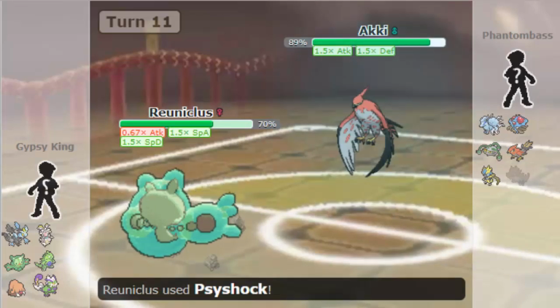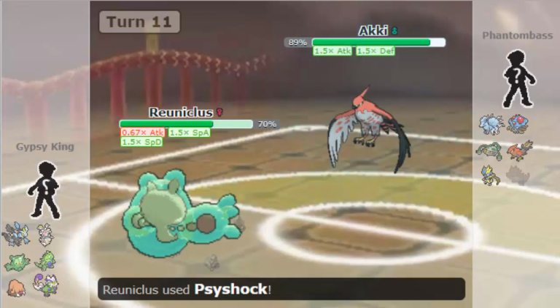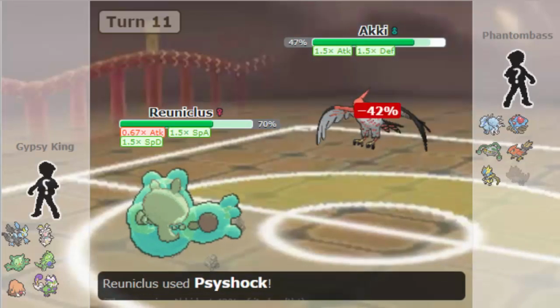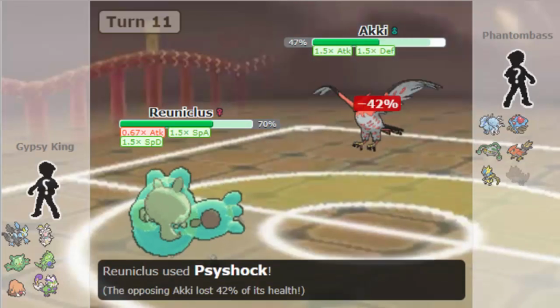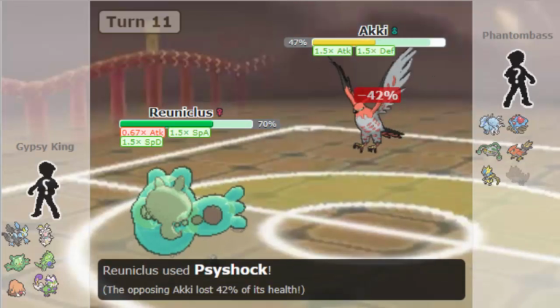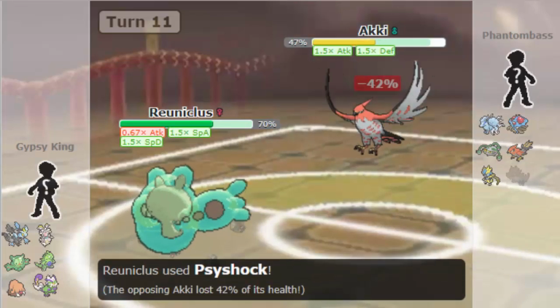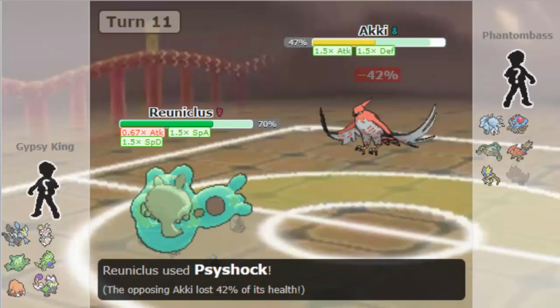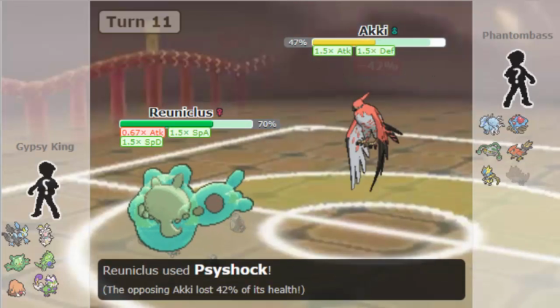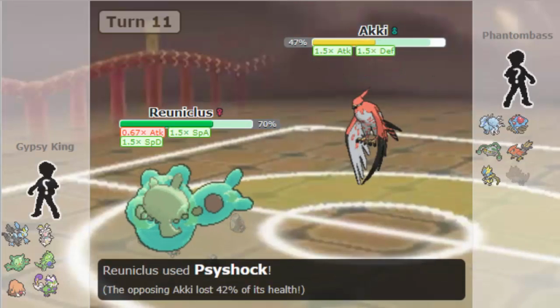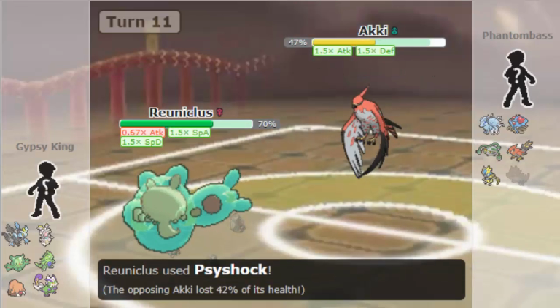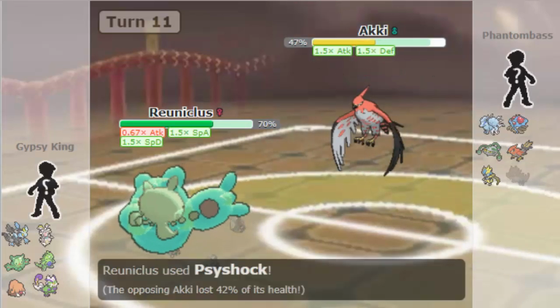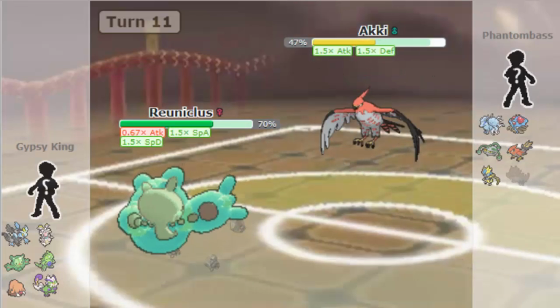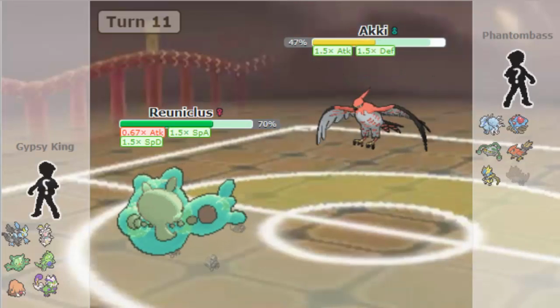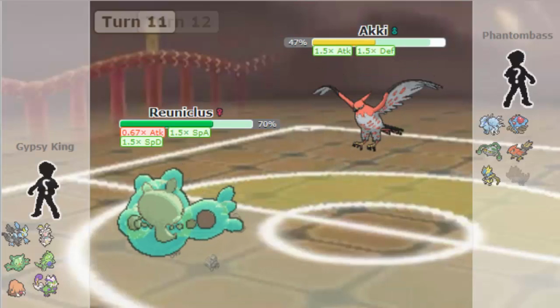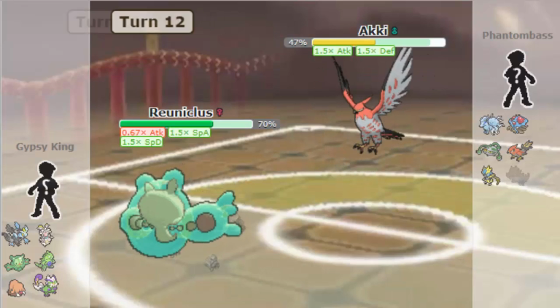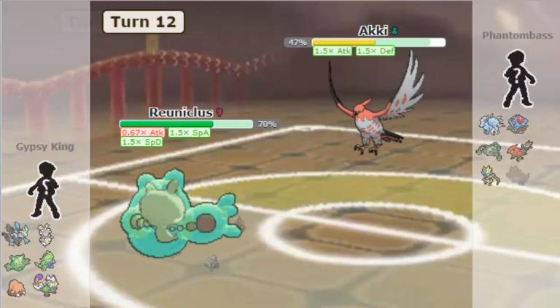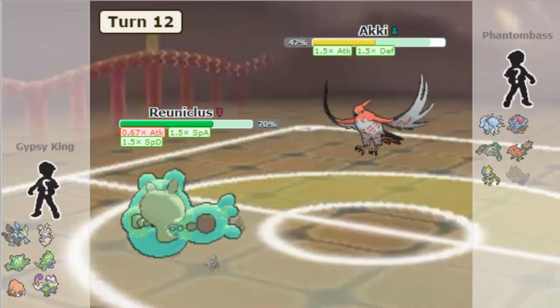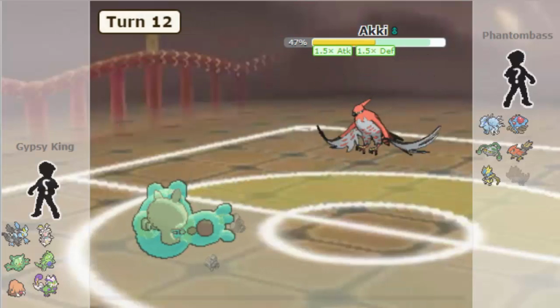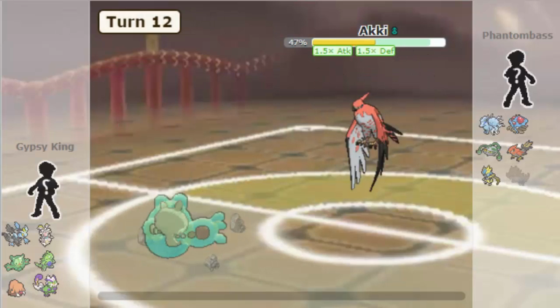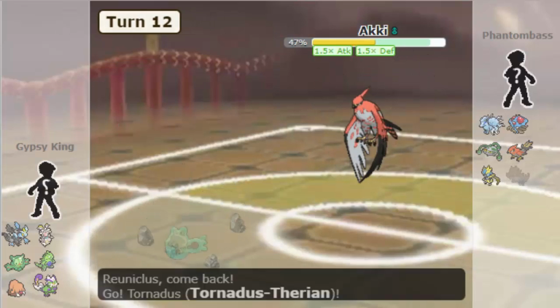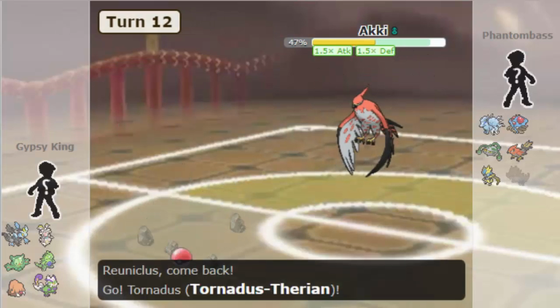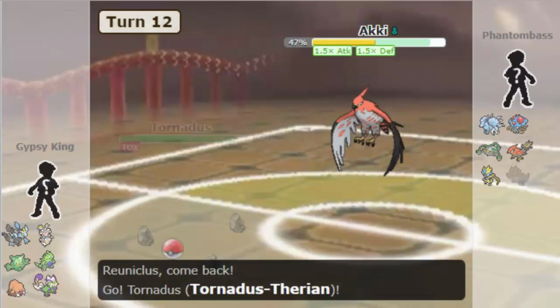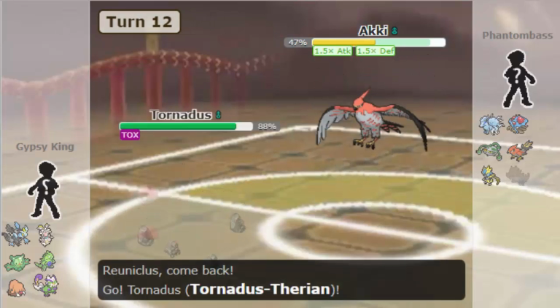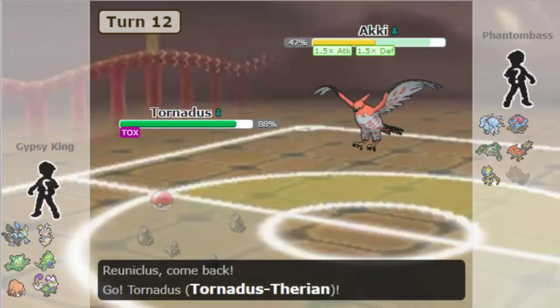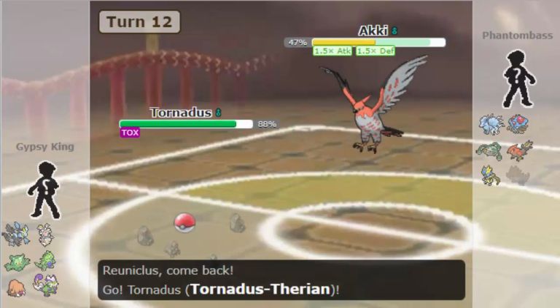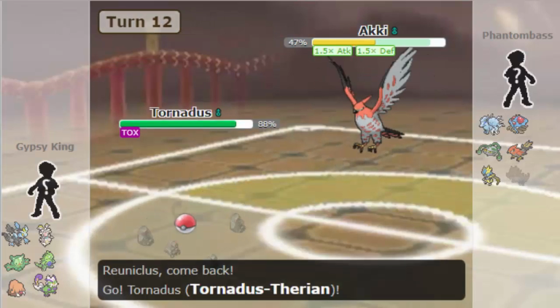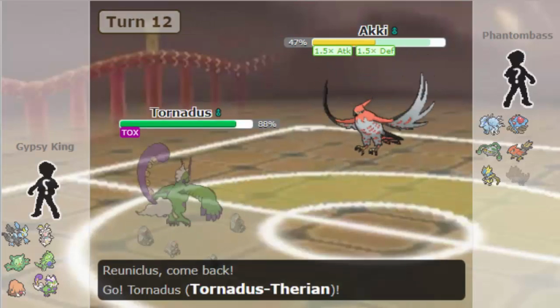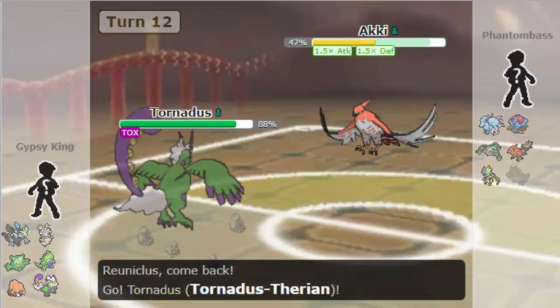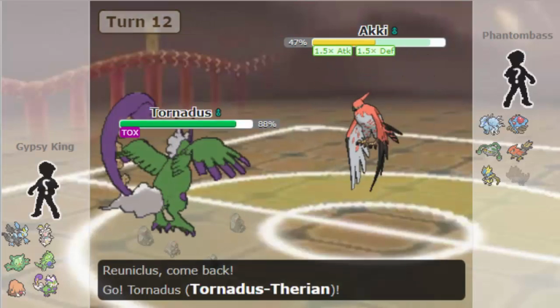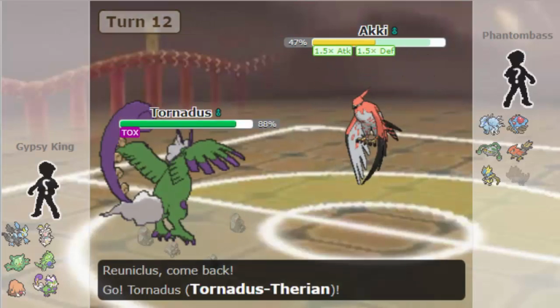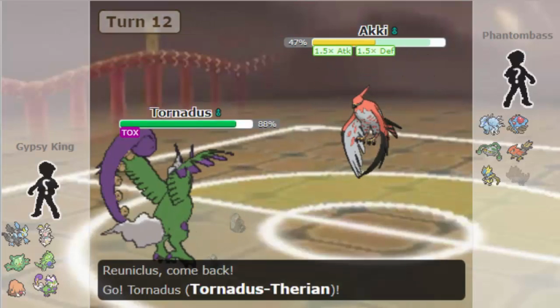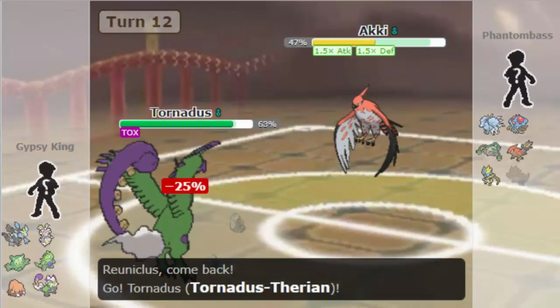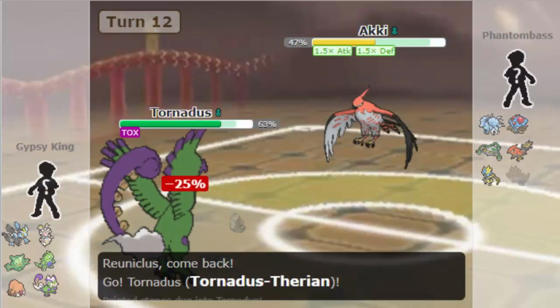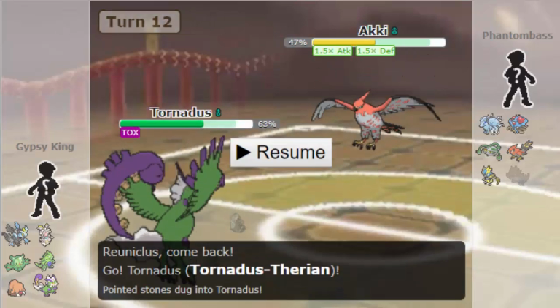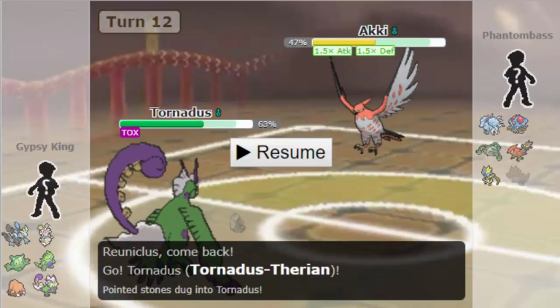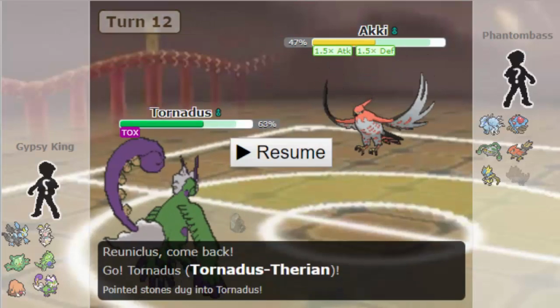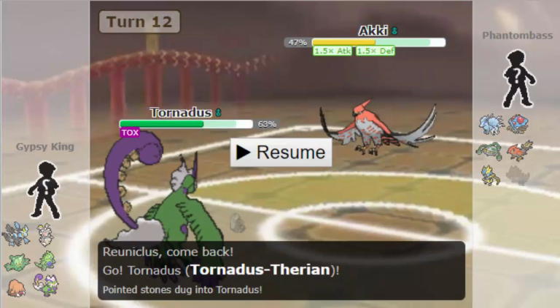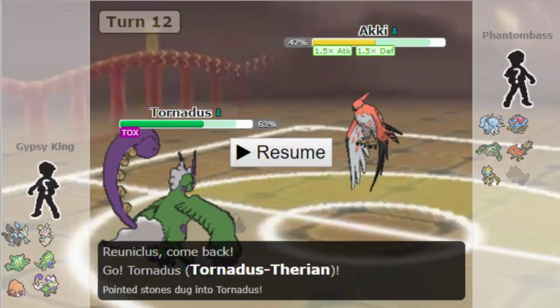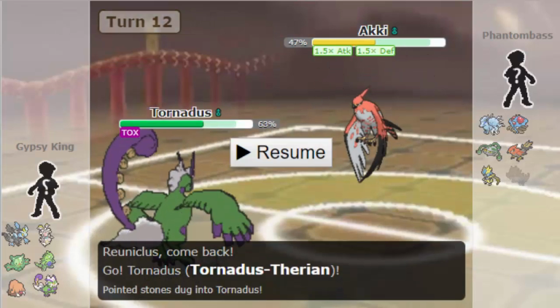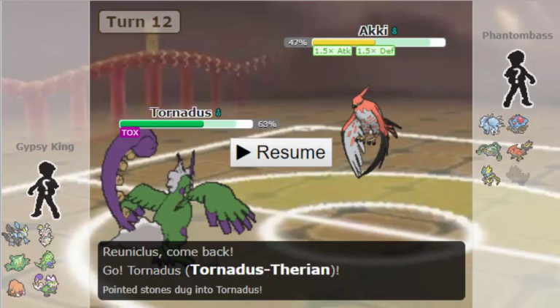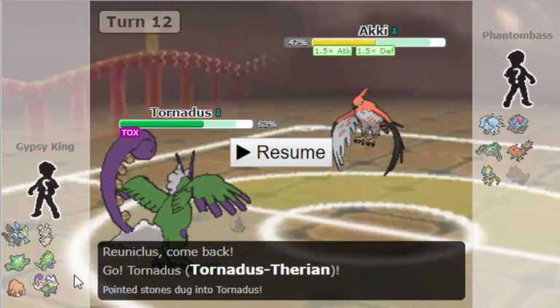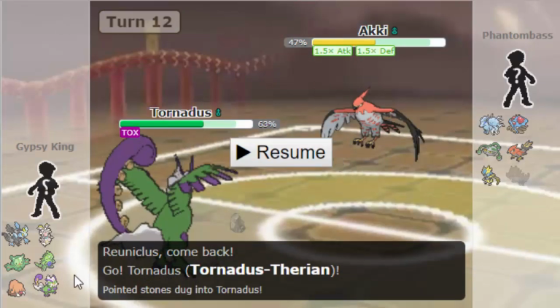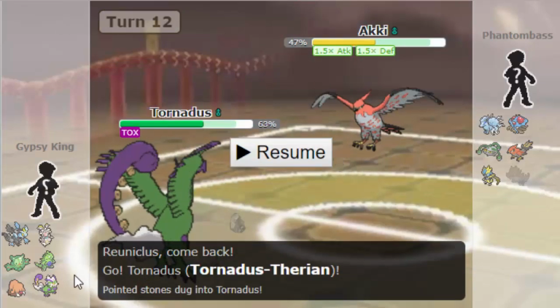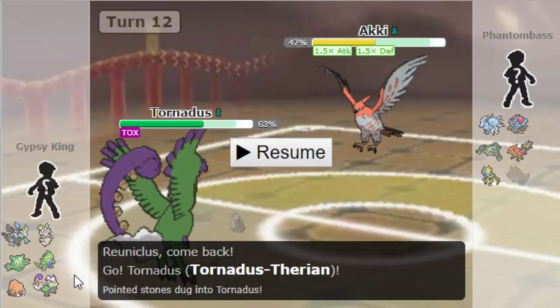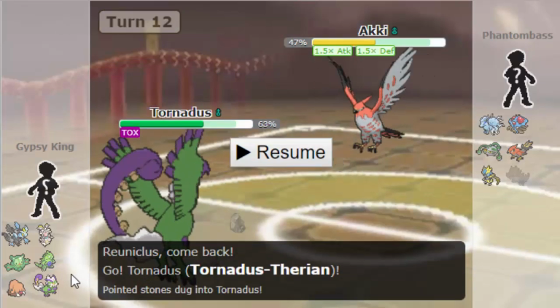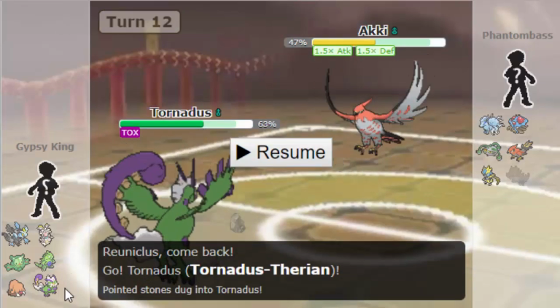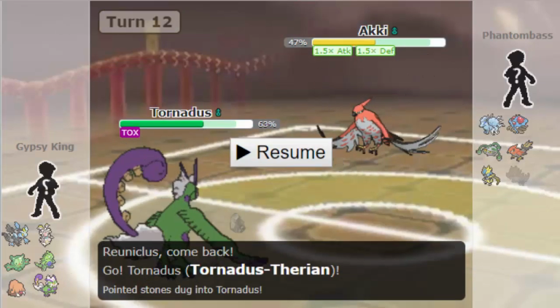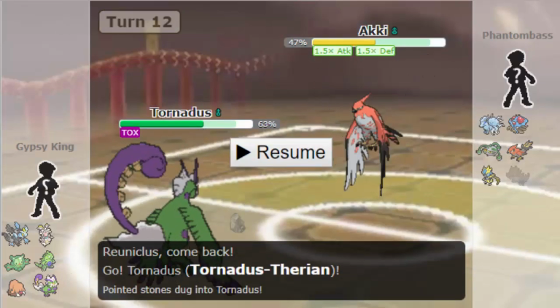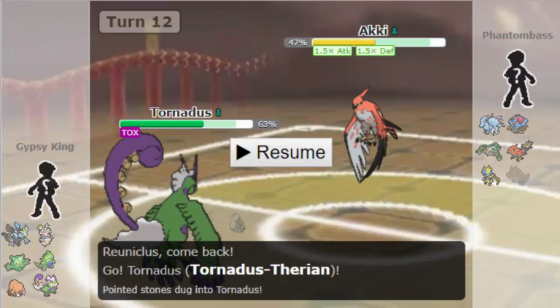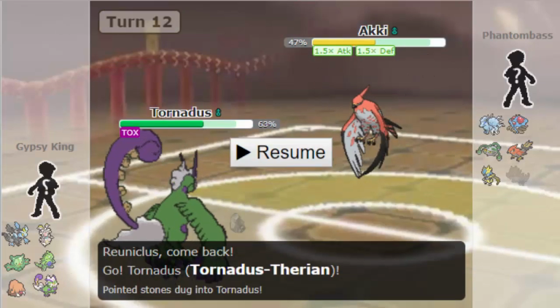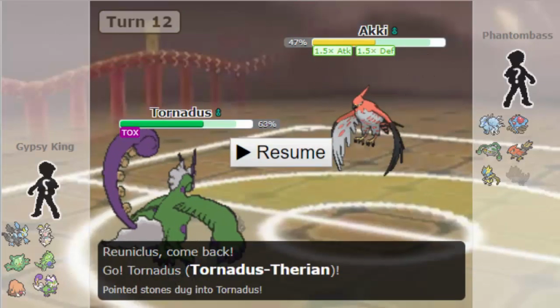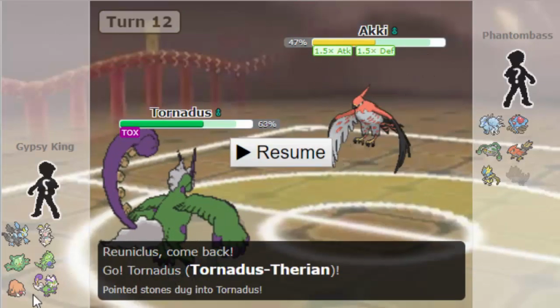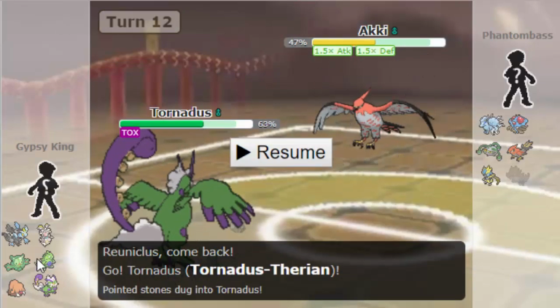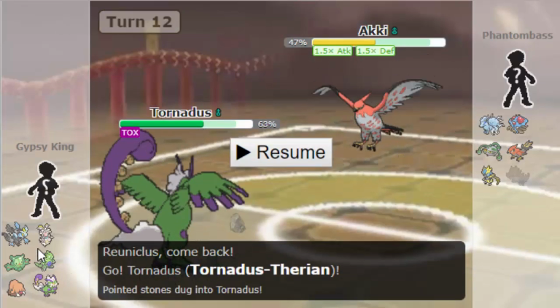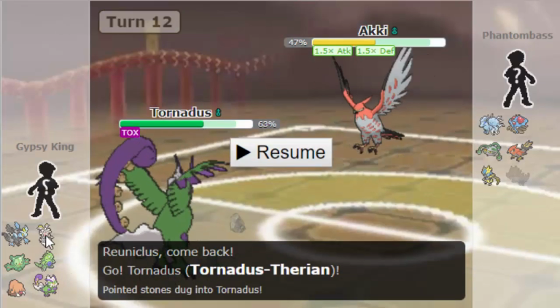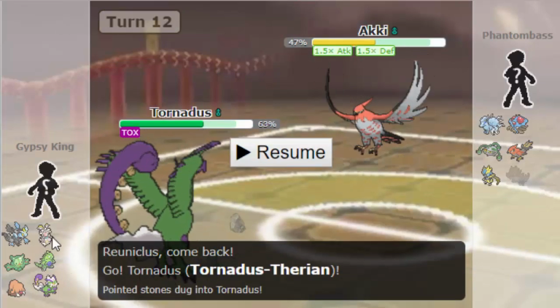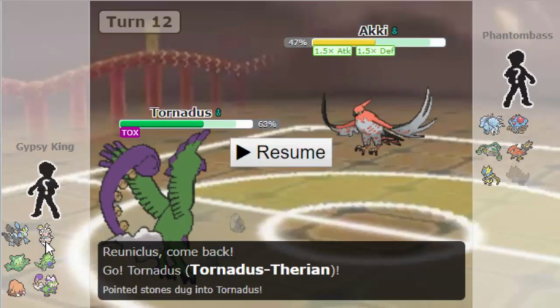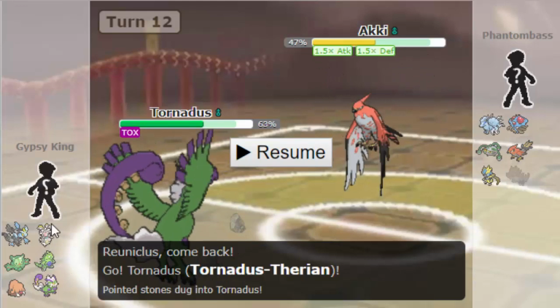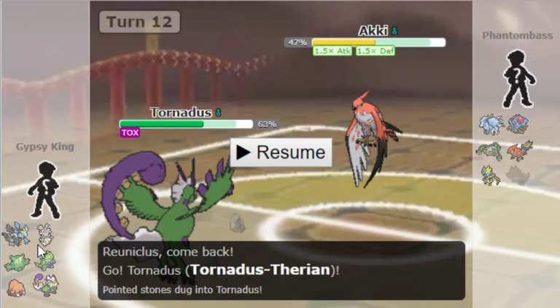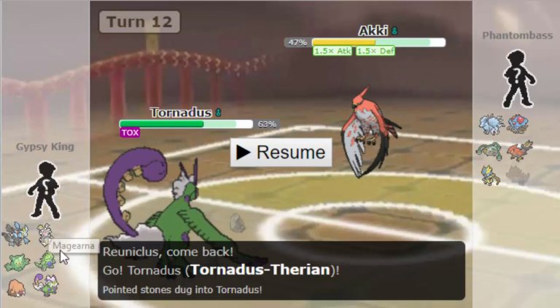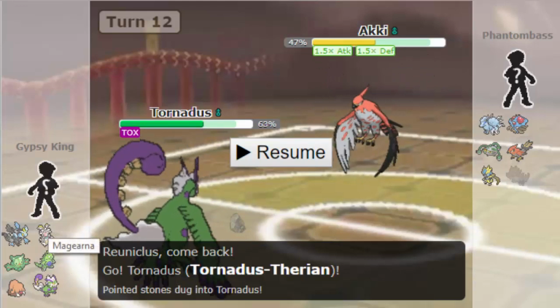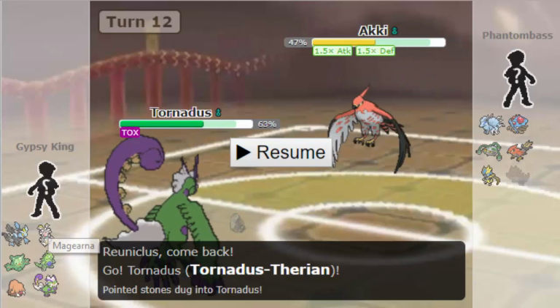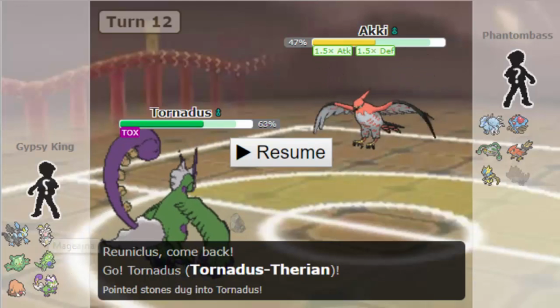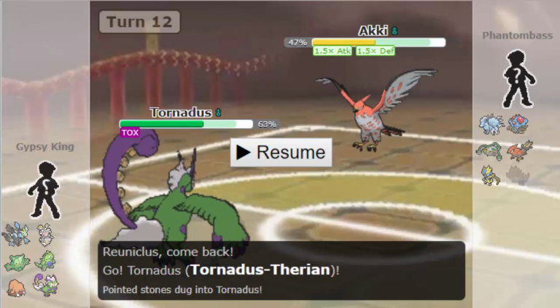So he's now going to set up his Rocks on my Reuni. As I do just fire off Signal Beam and take him out here, which is really nice for me. I do have Defog on Tornadus, so if worst comes to worst I can just click Defog to remove the Rocks. But he's going to go into his Talonflame here and click Bulk Up, which is interesting. So he's Bulk Up, Roost, Will-O-Wisp, and more than likely Brave Bird — or possibly Flamethrower to hit my Magearna.